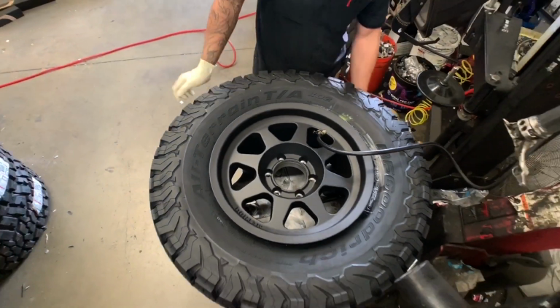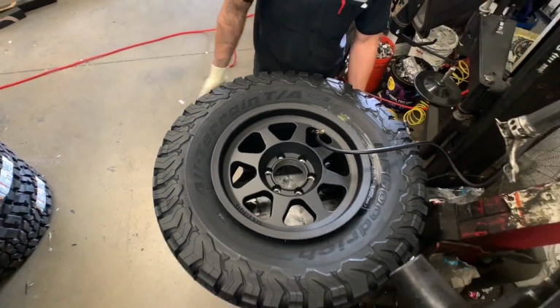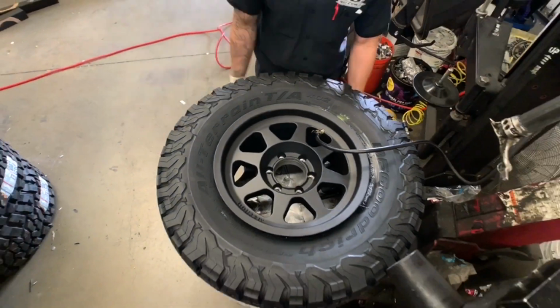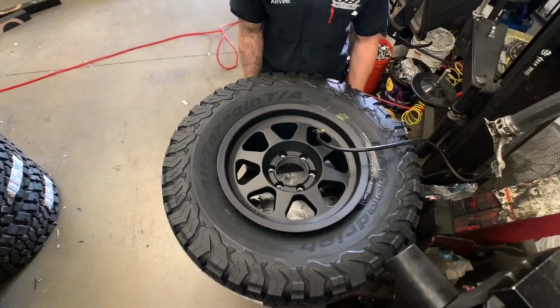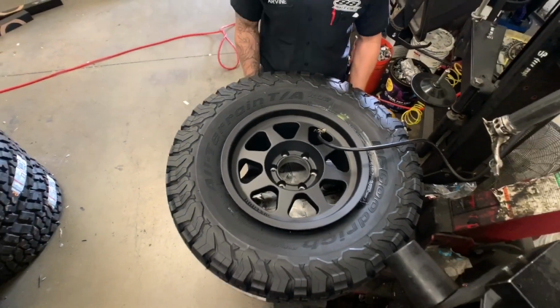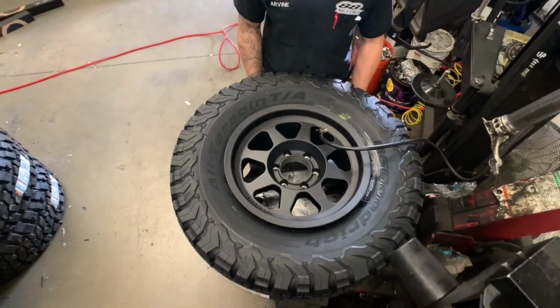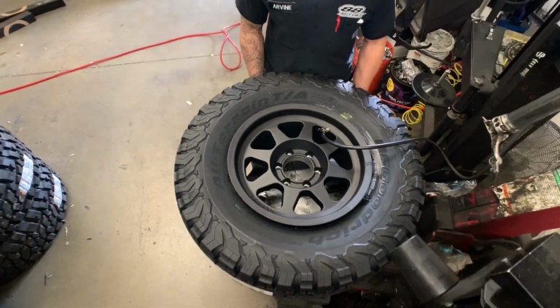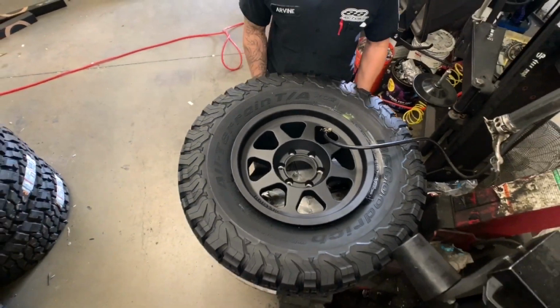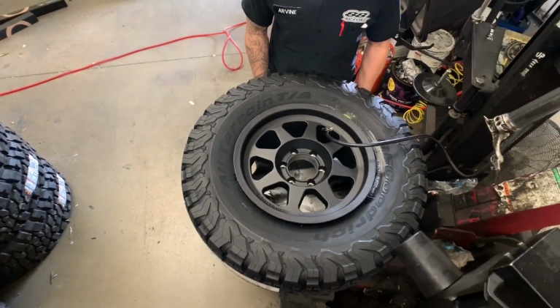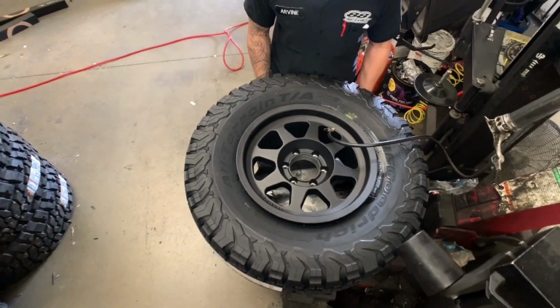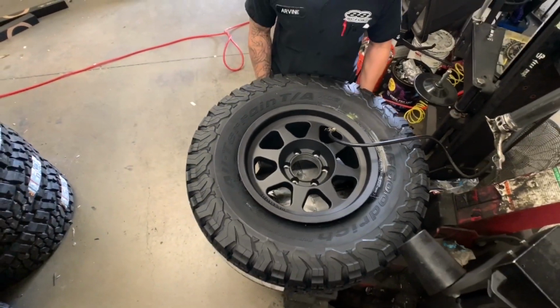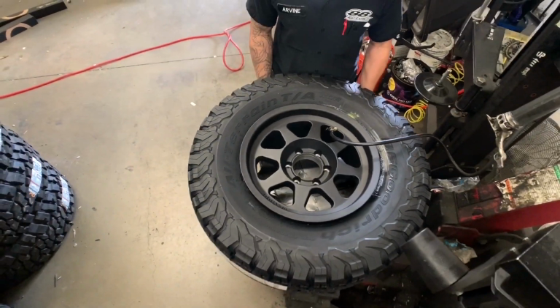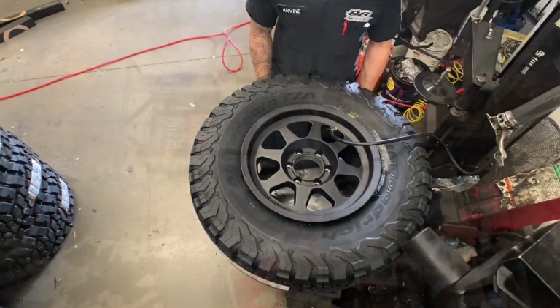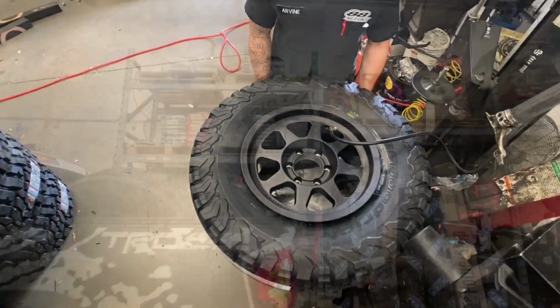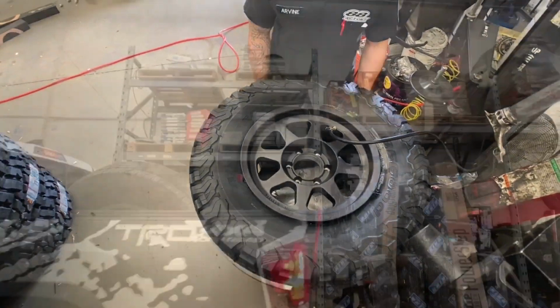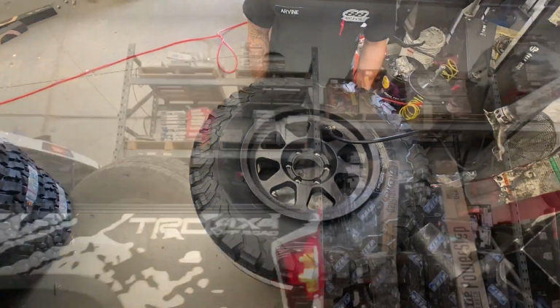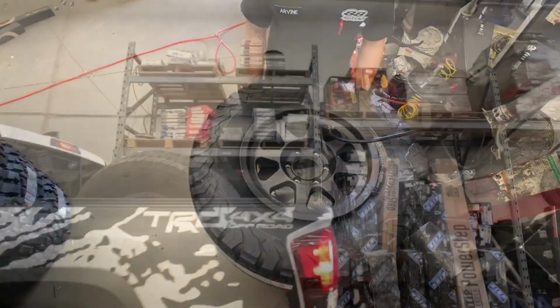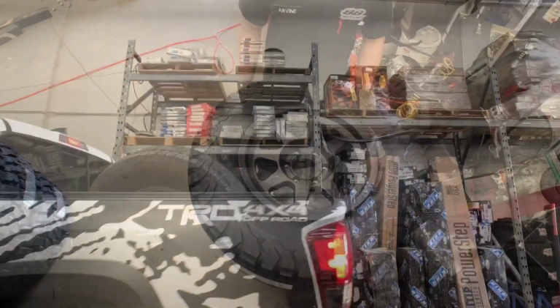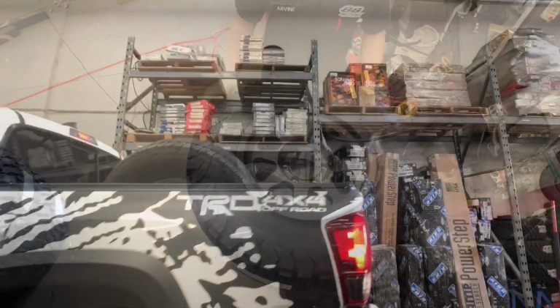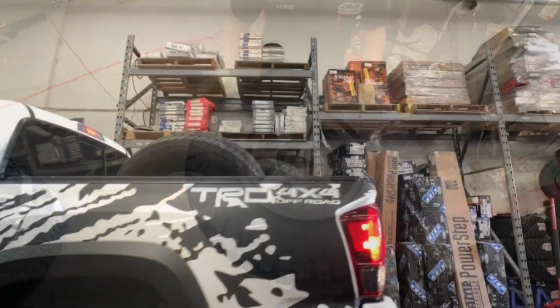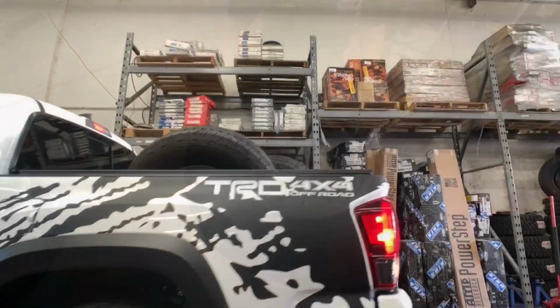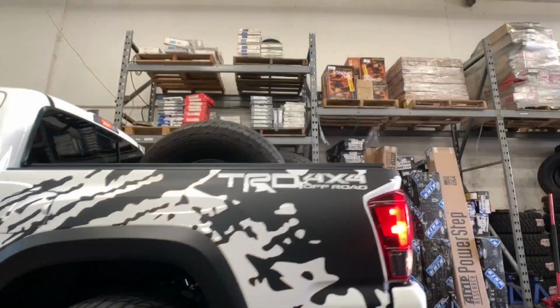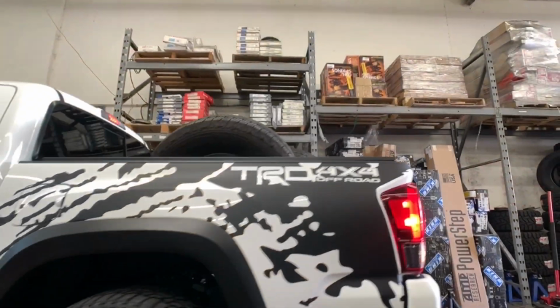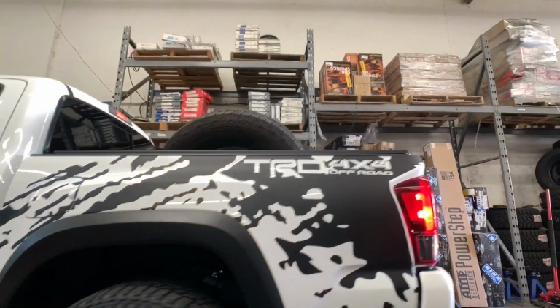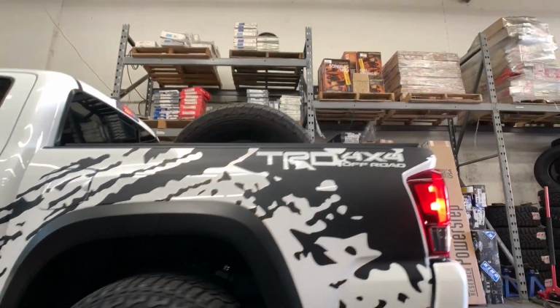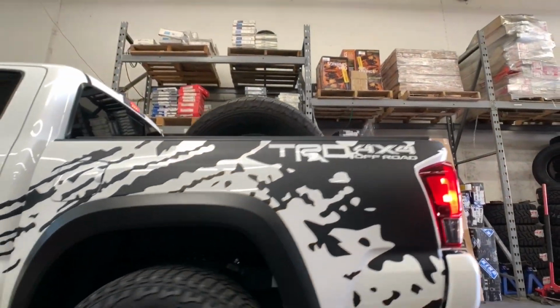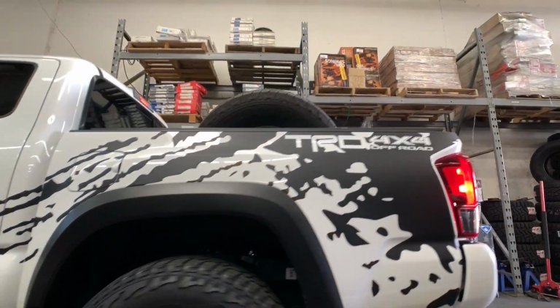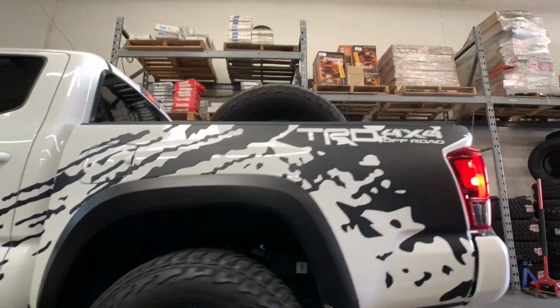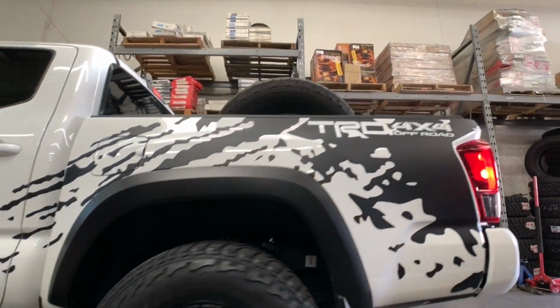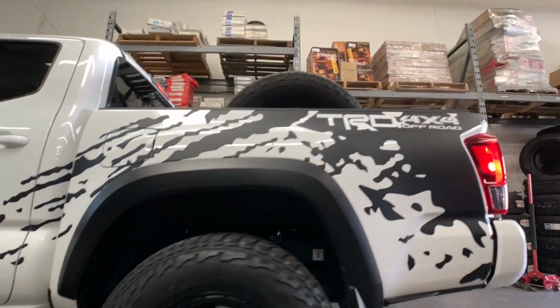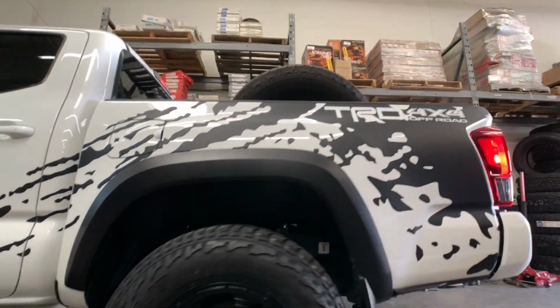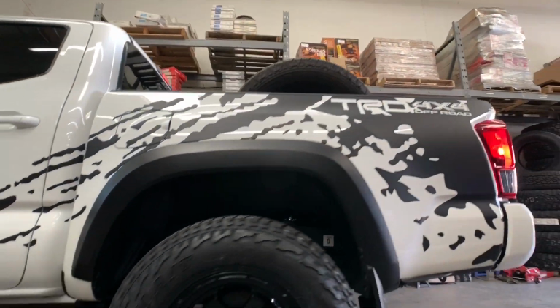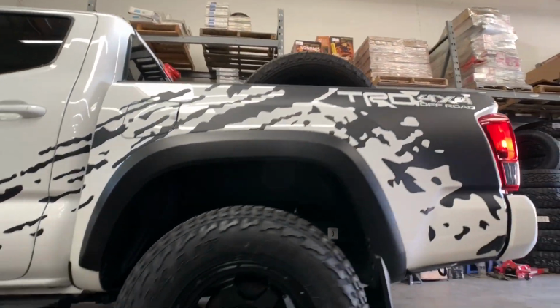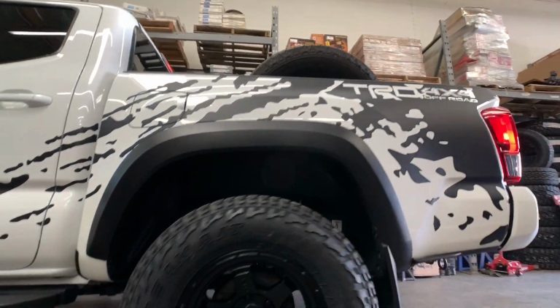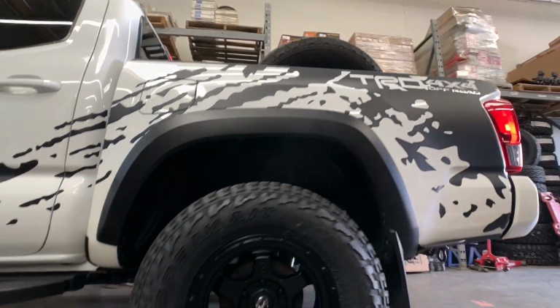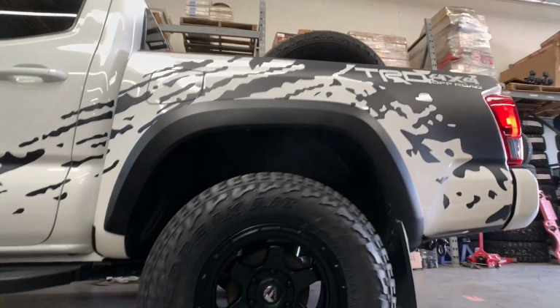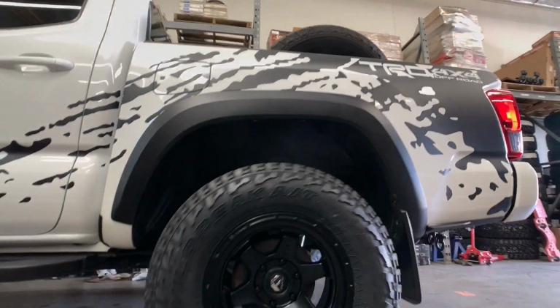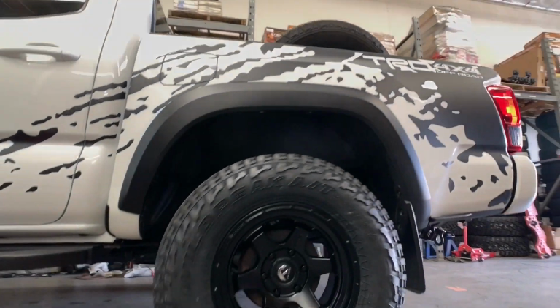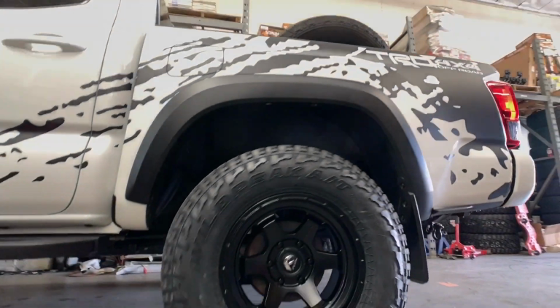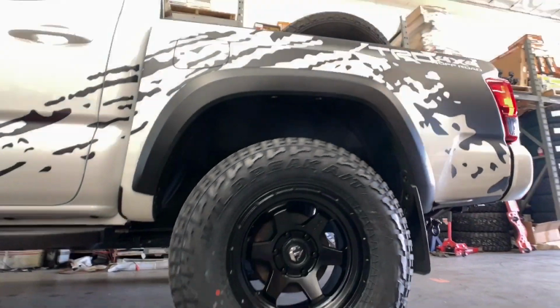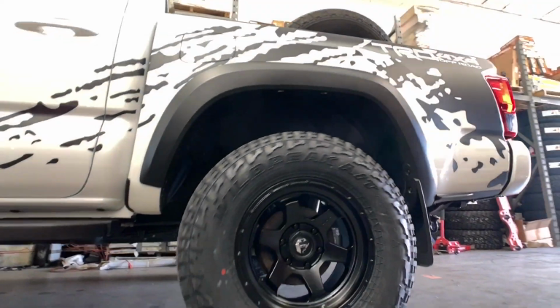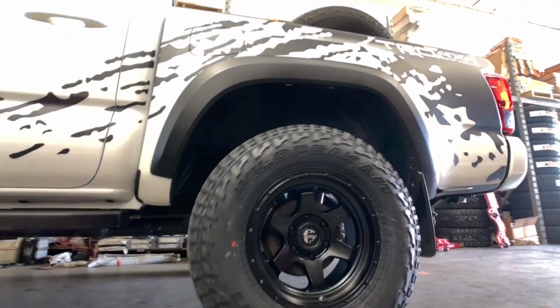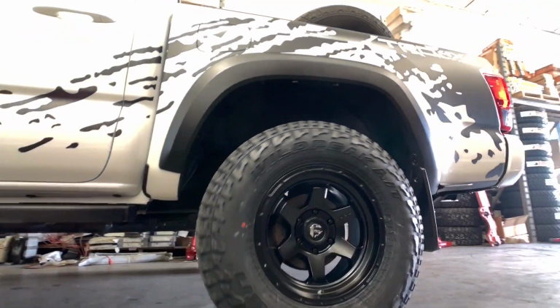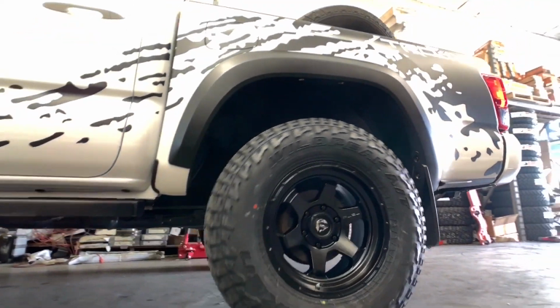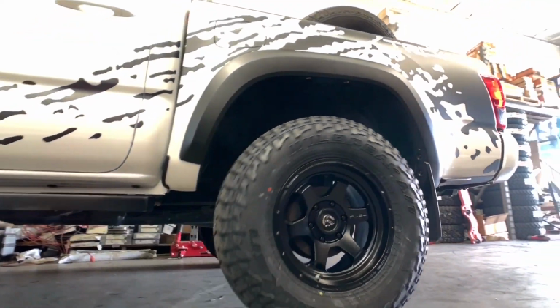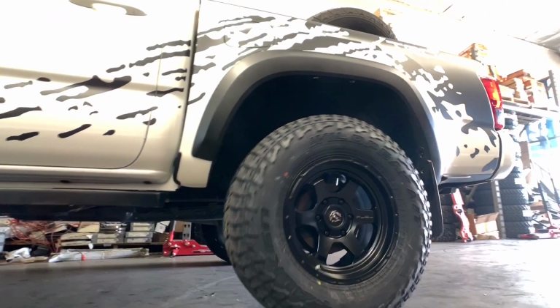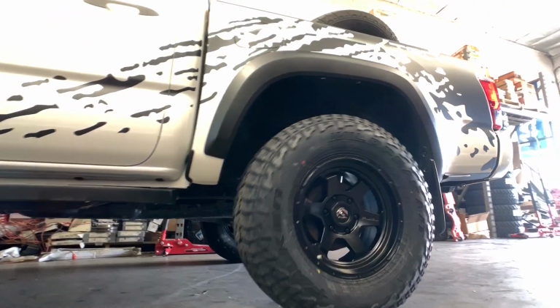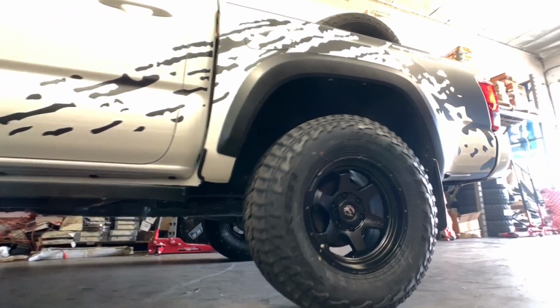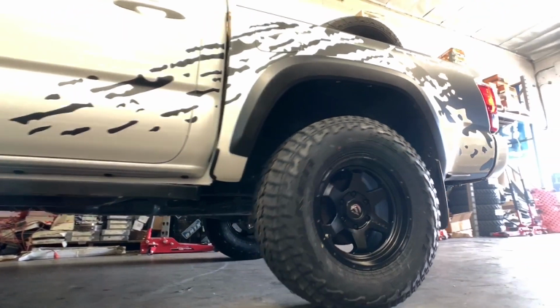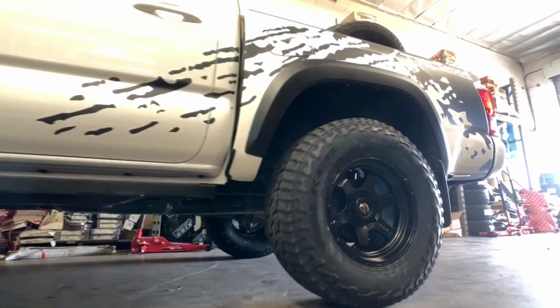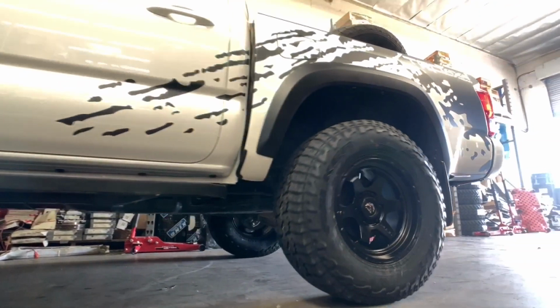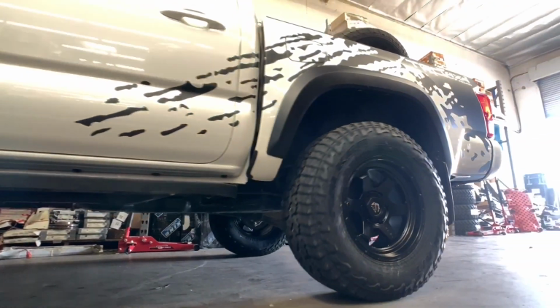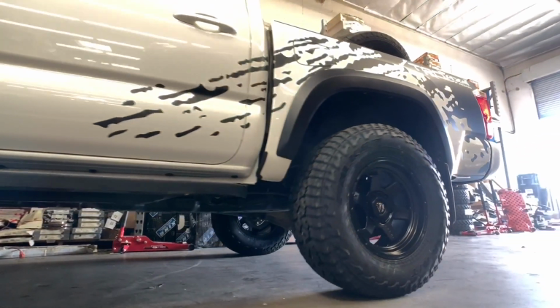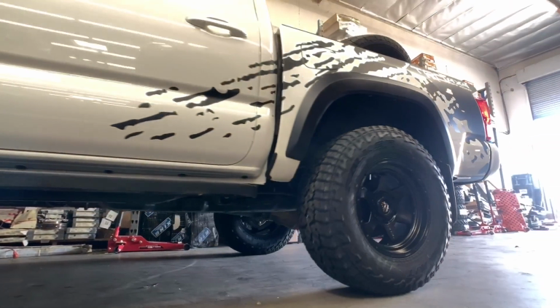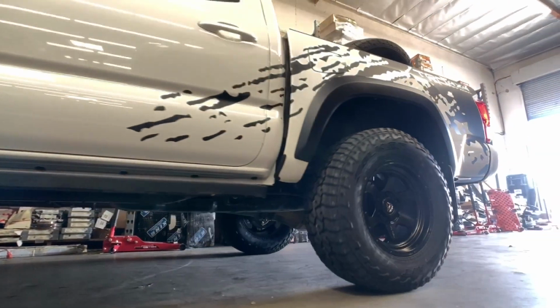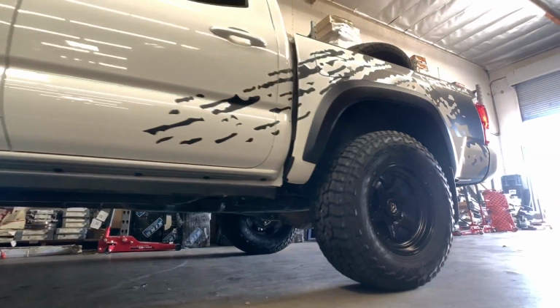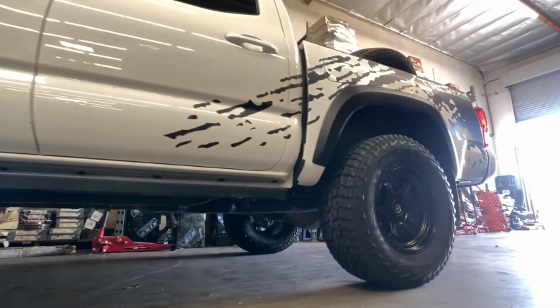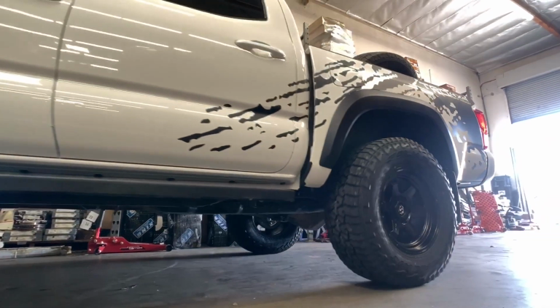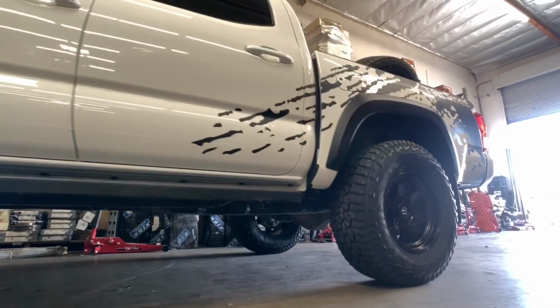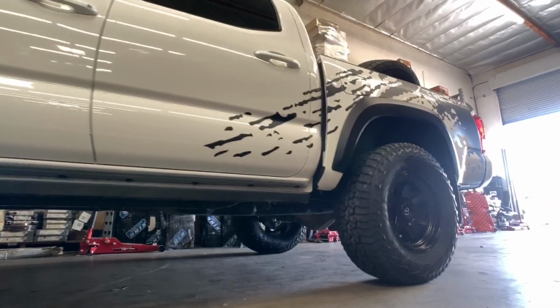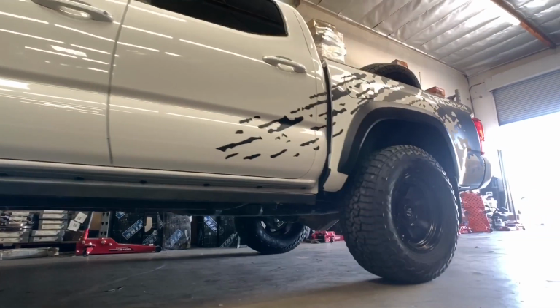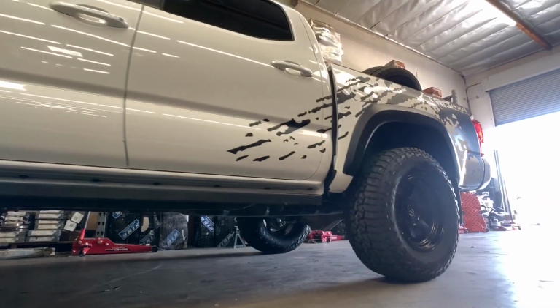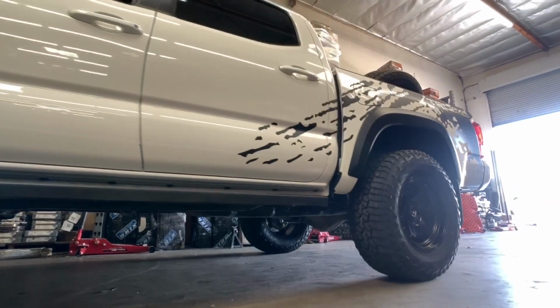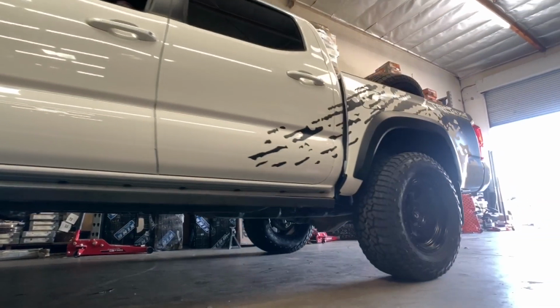And here's the rollout of that white Tacoma that we just did on the spacer lift with new wheels and 33 inch tires.